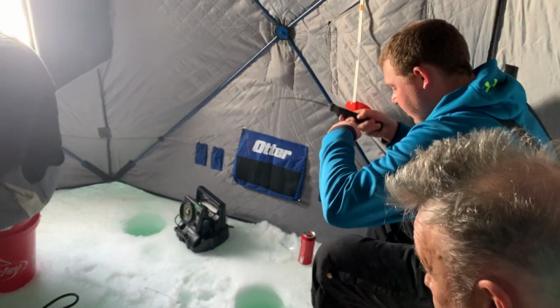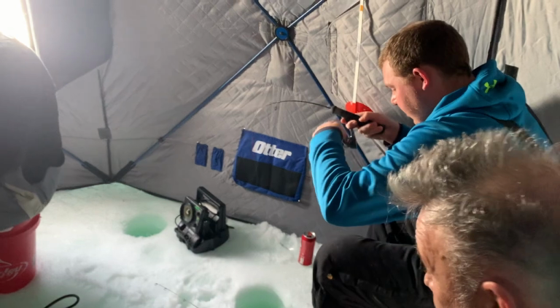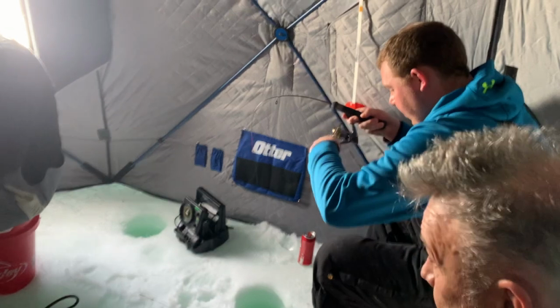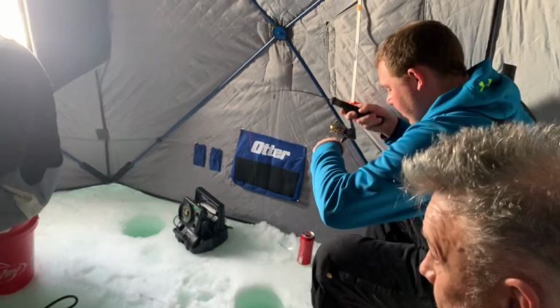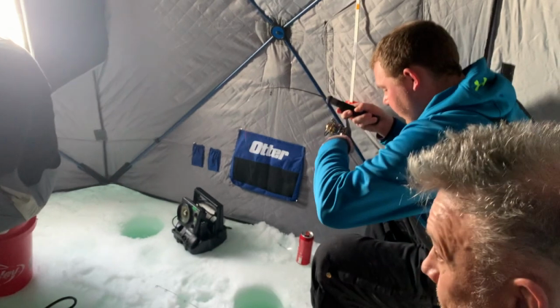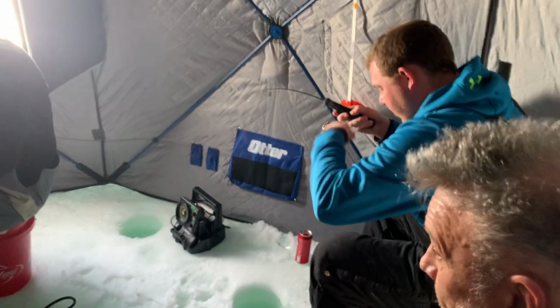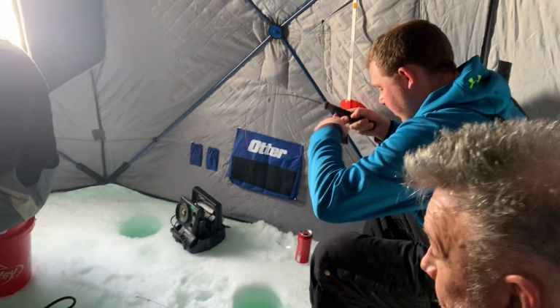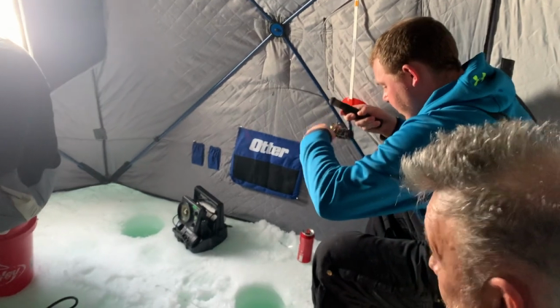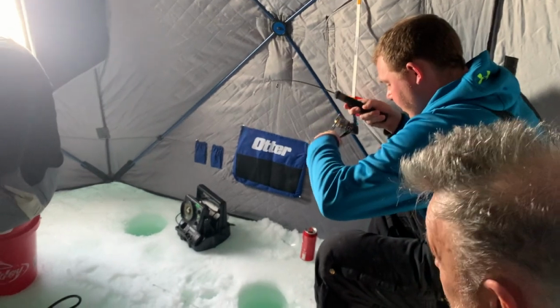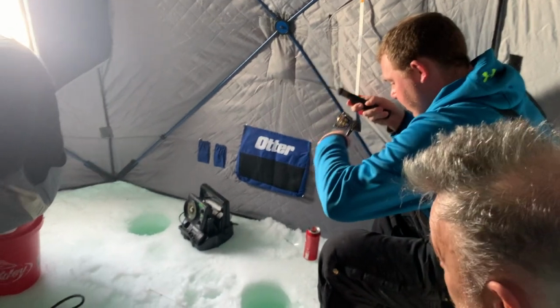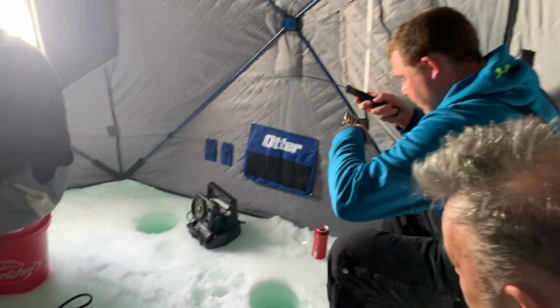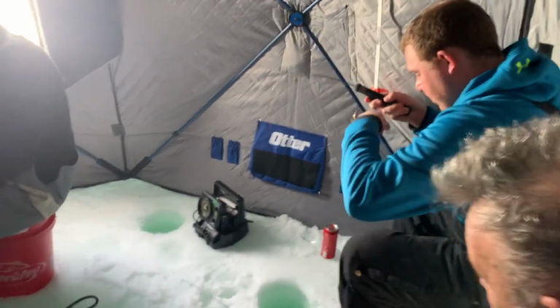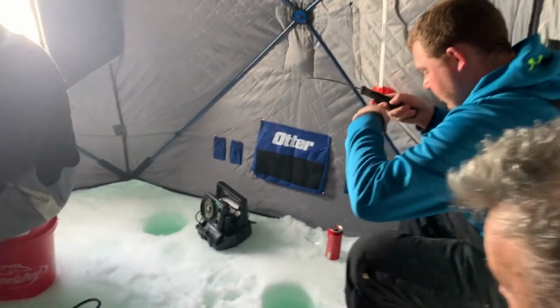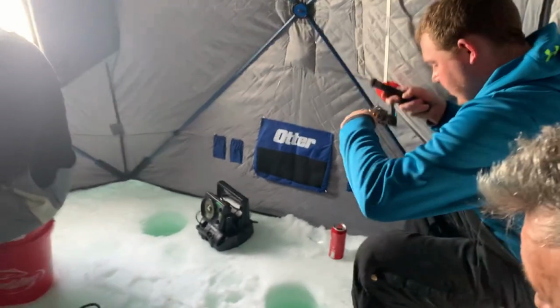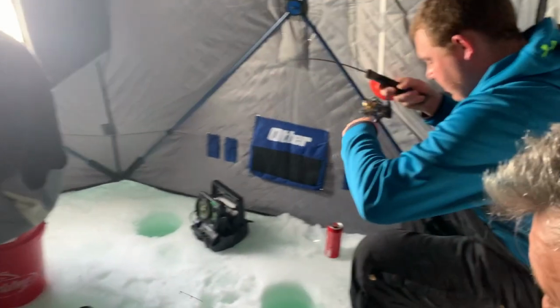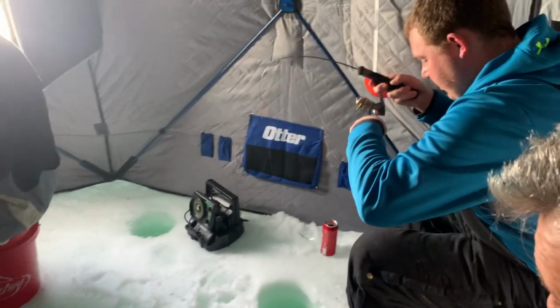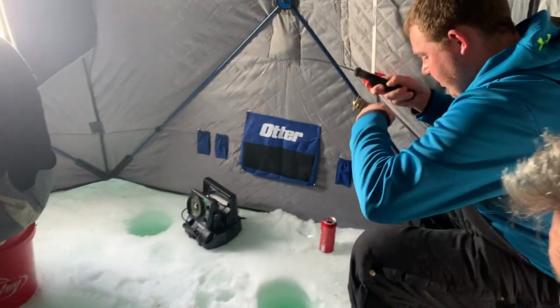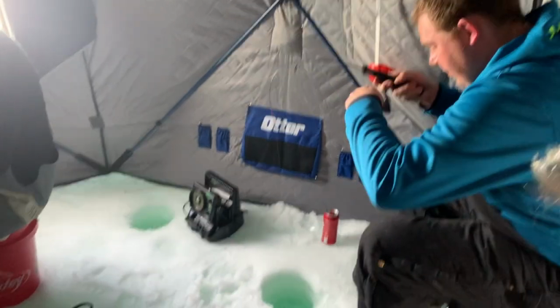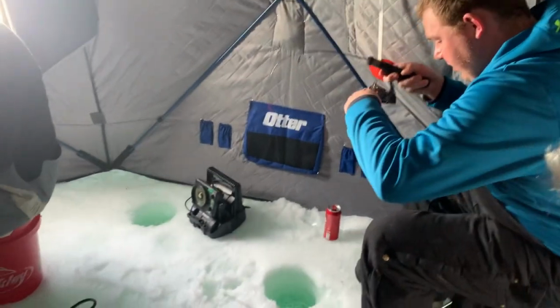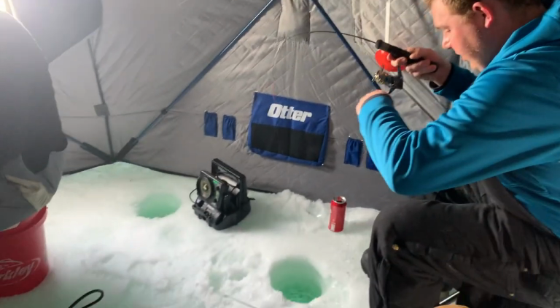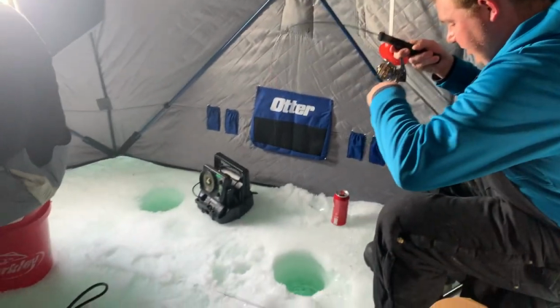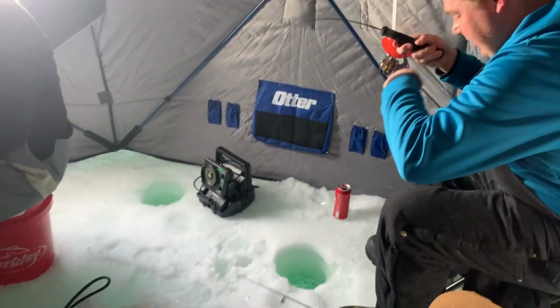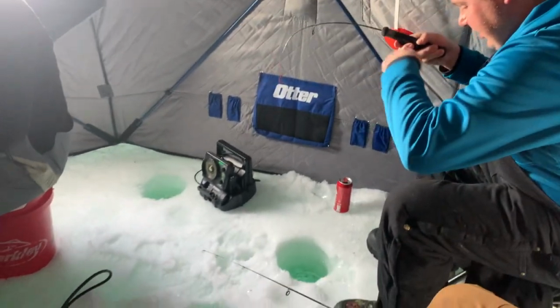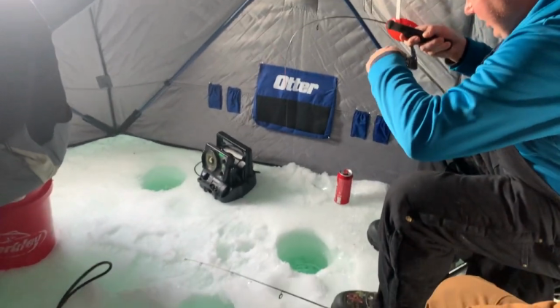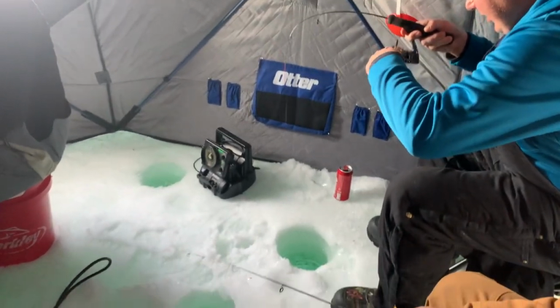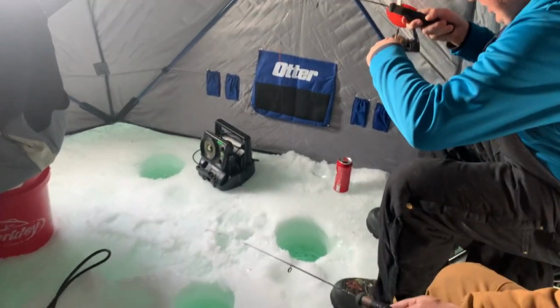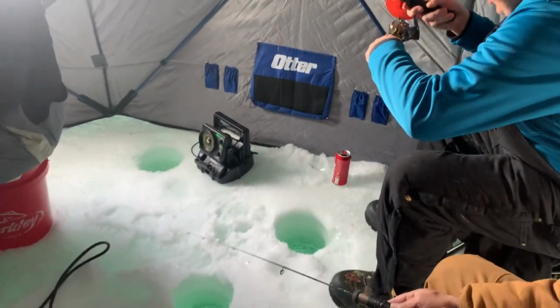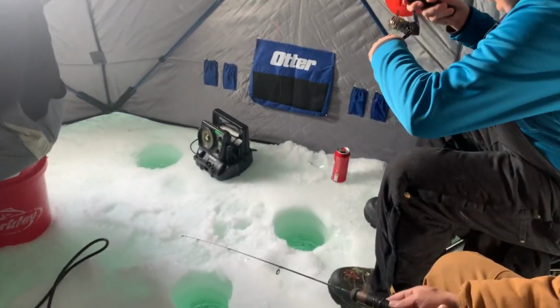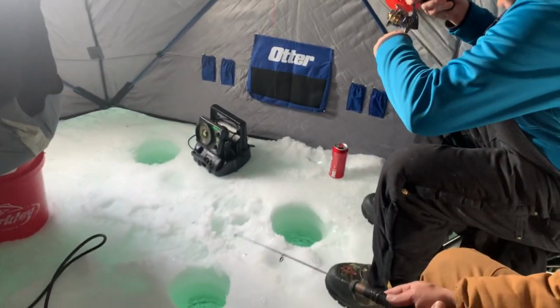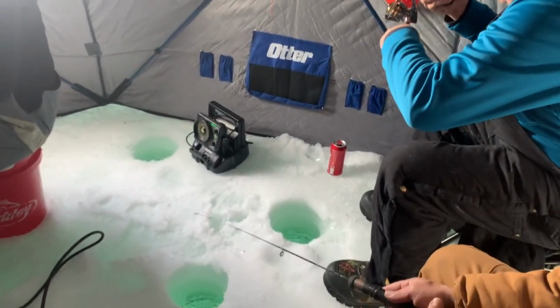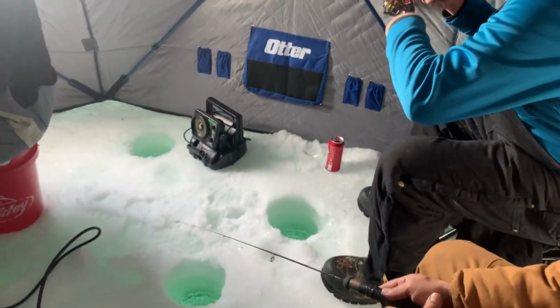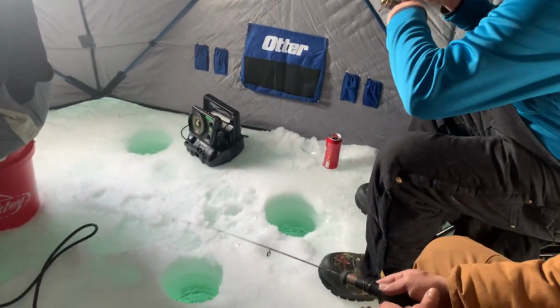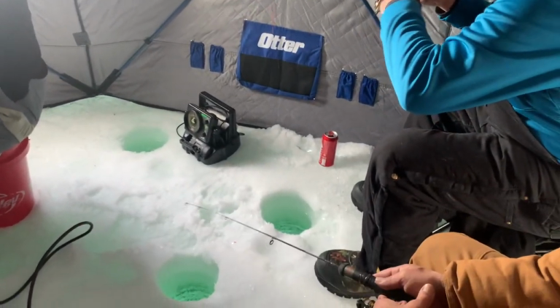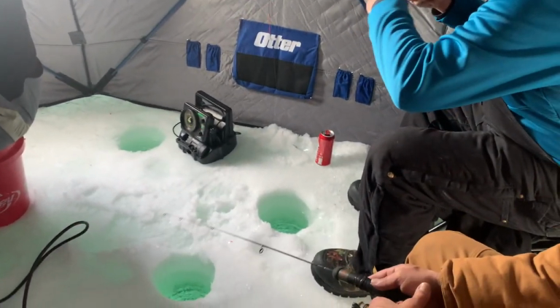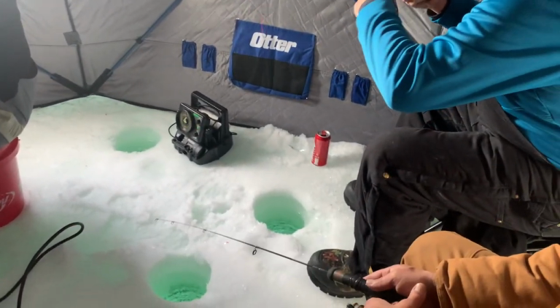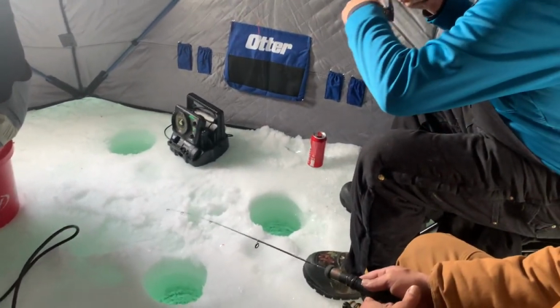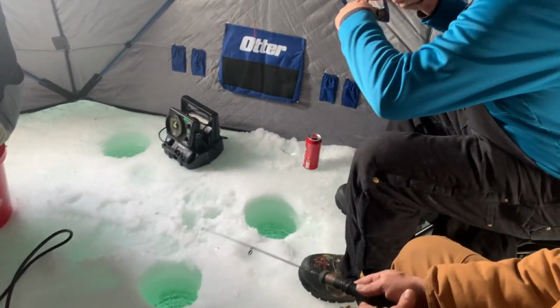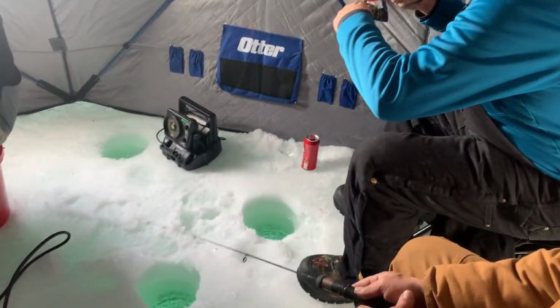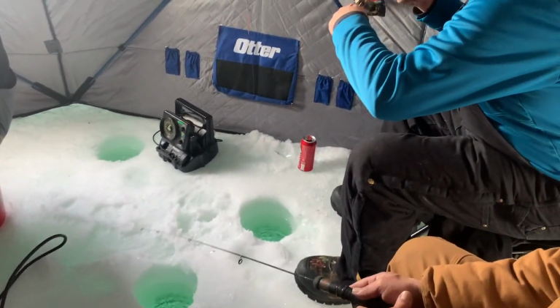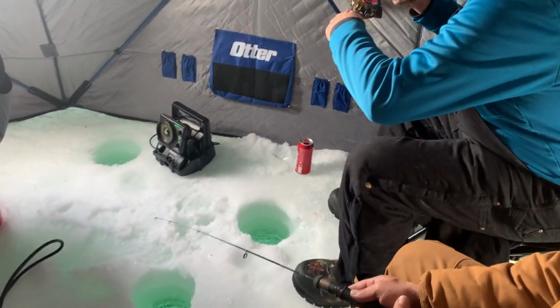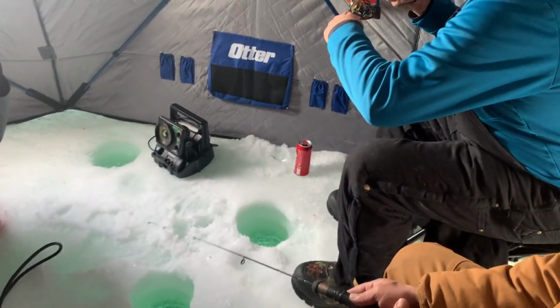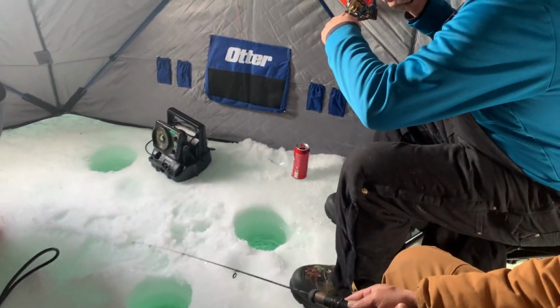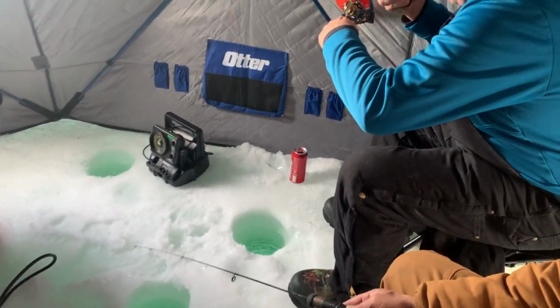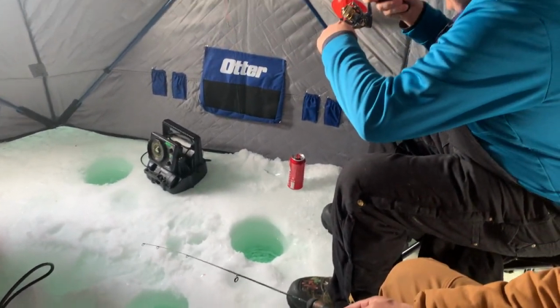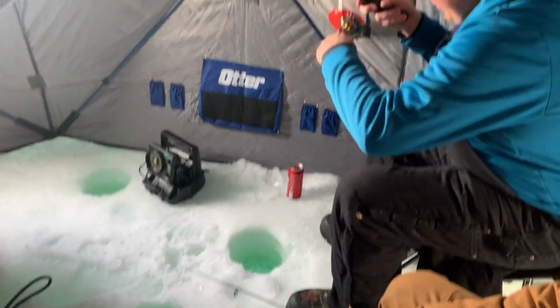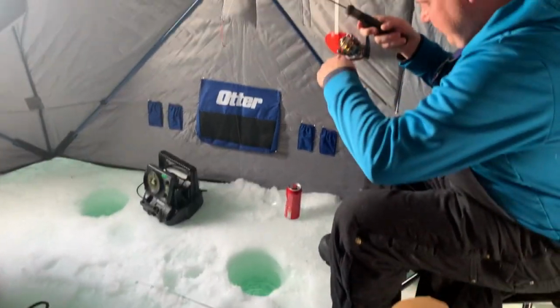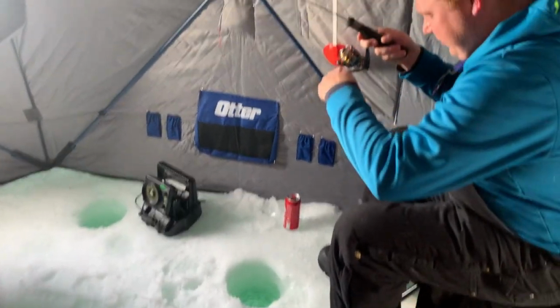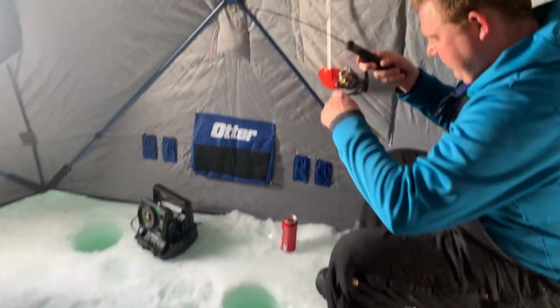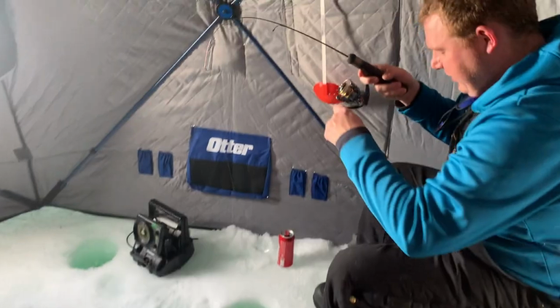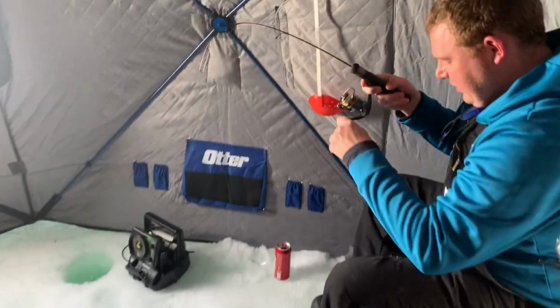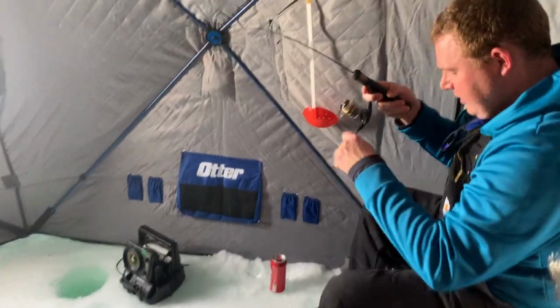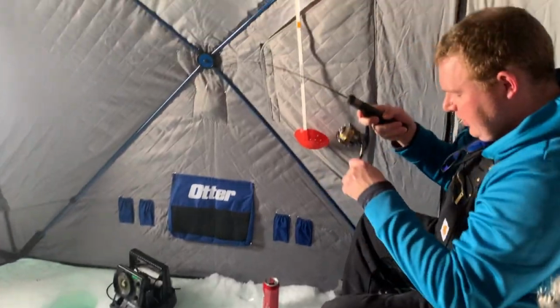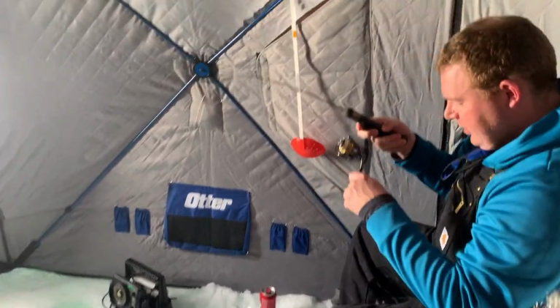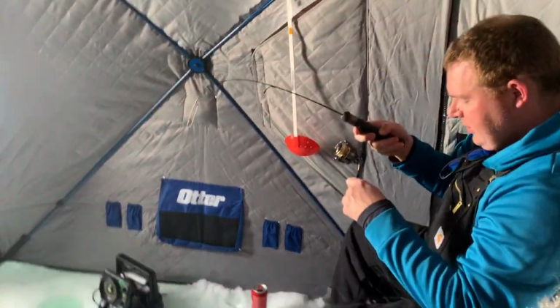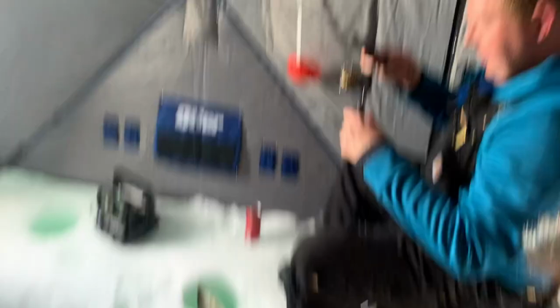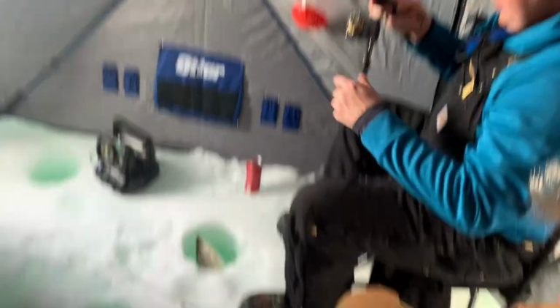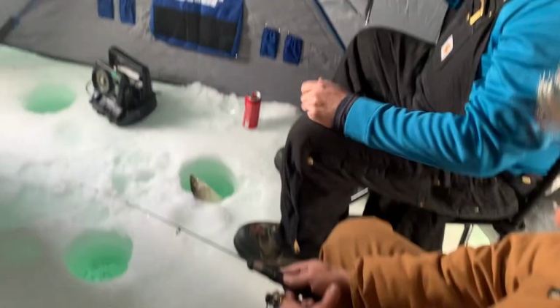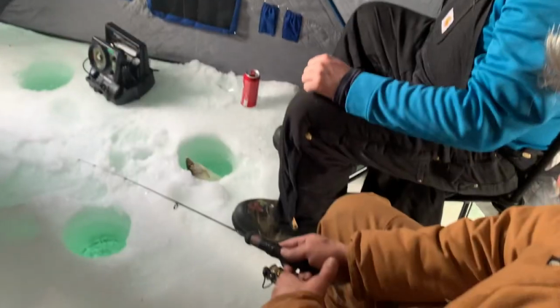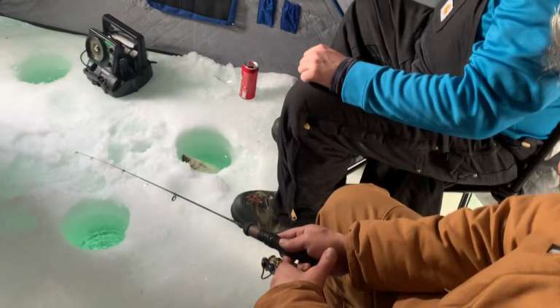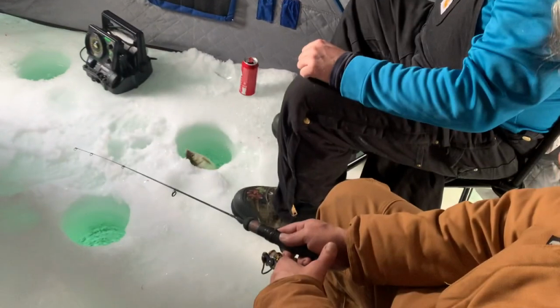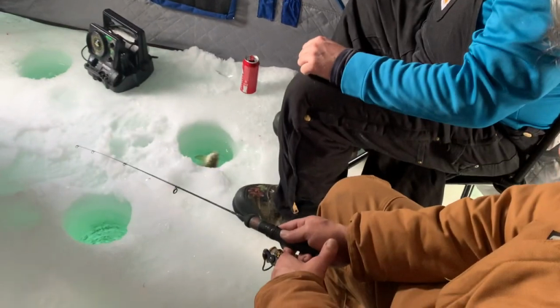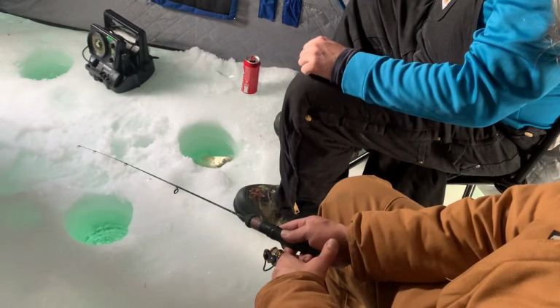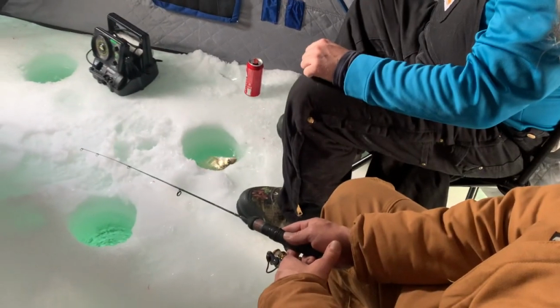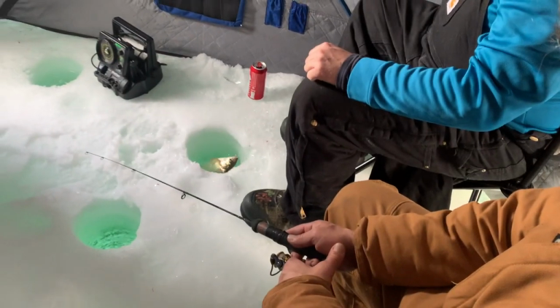Hey, it's Ryan with this week's Mille Lacs Fishing Report. It's early March and the perch and tulibee bite has been going great.